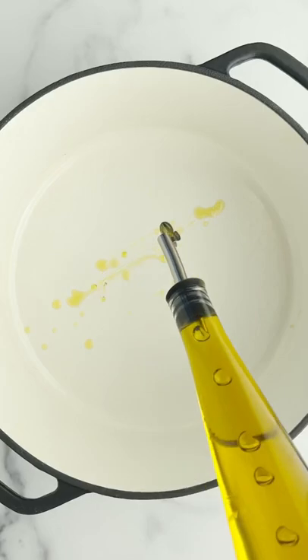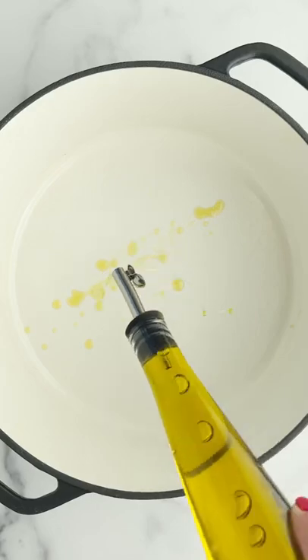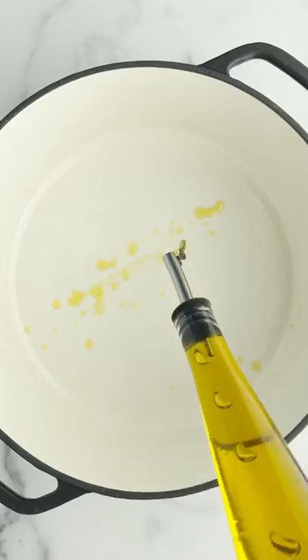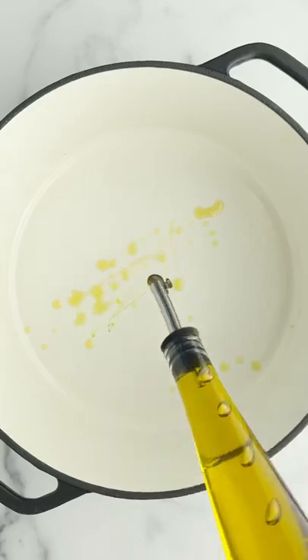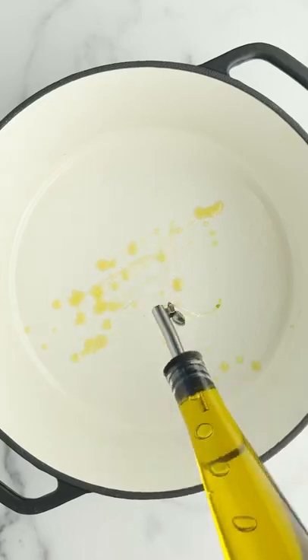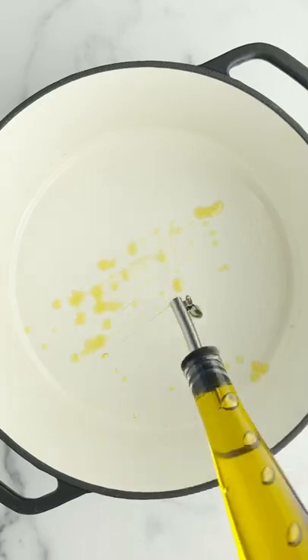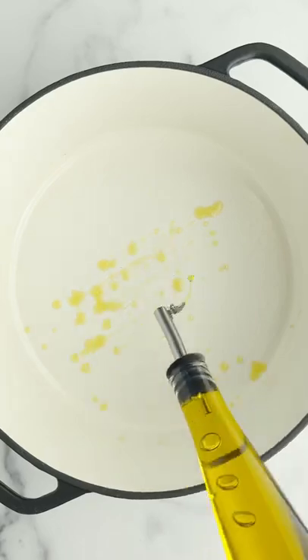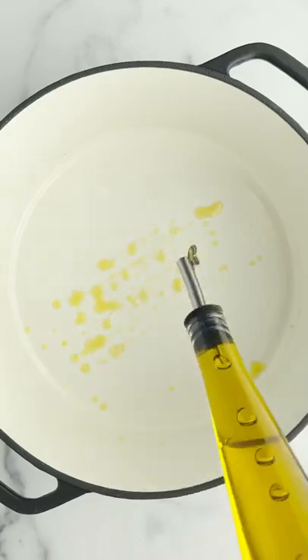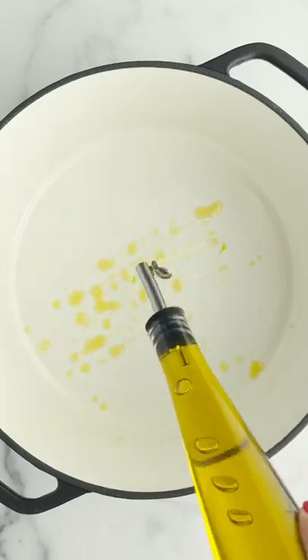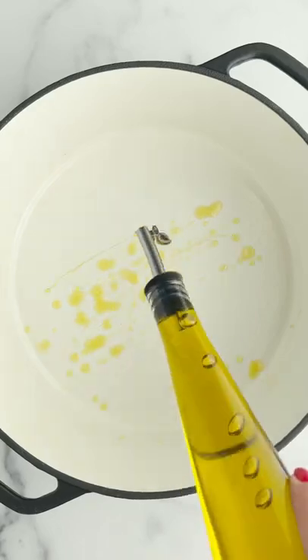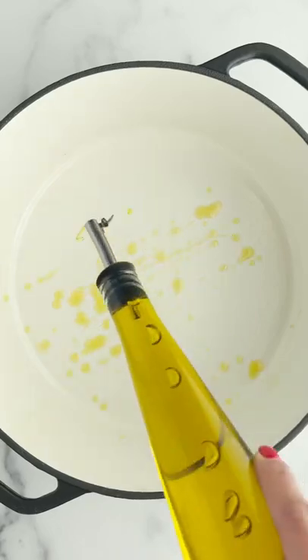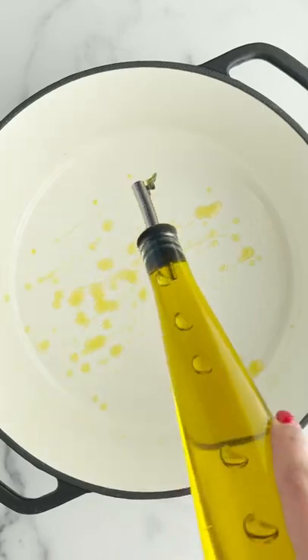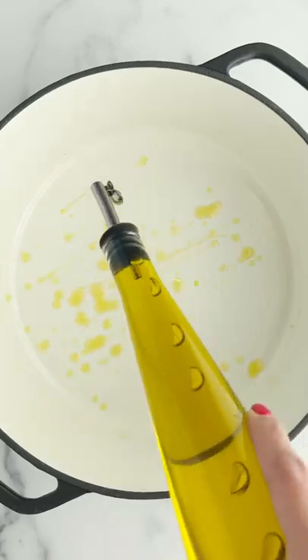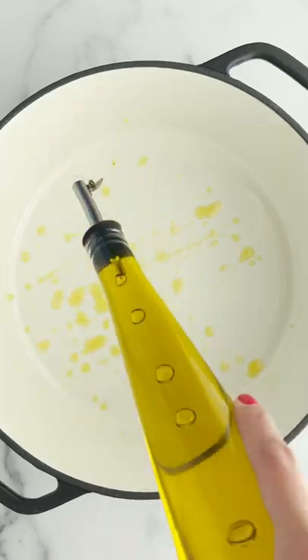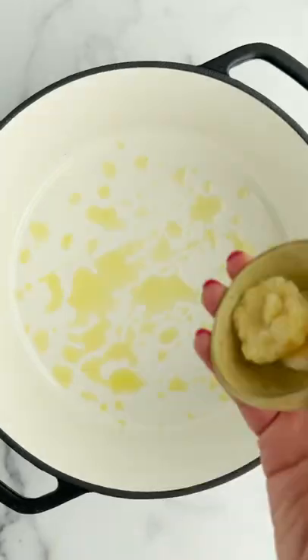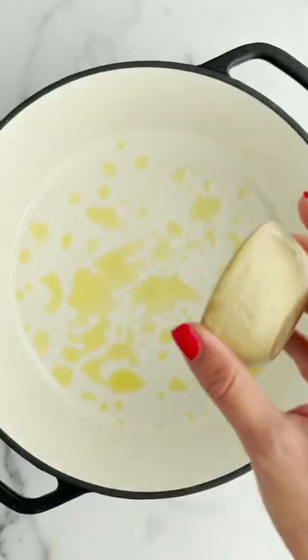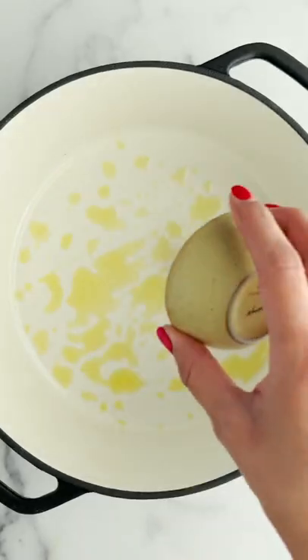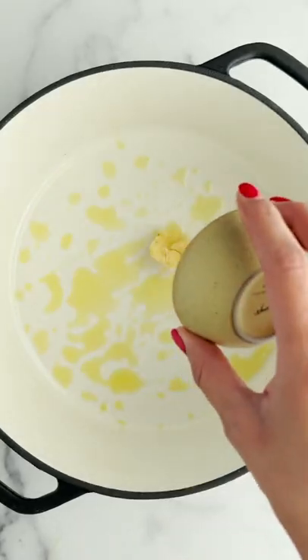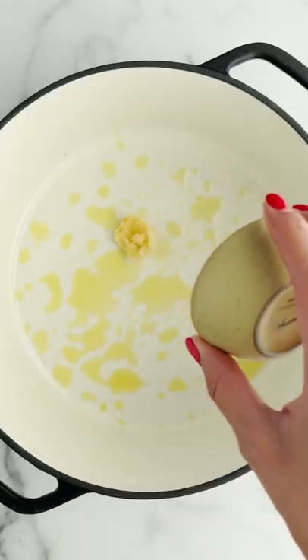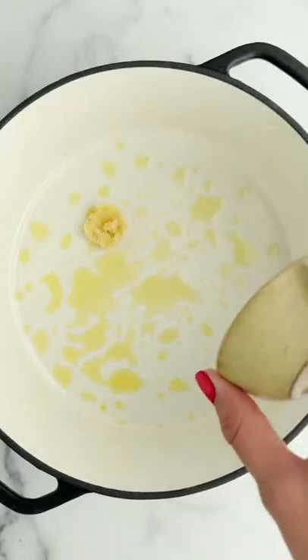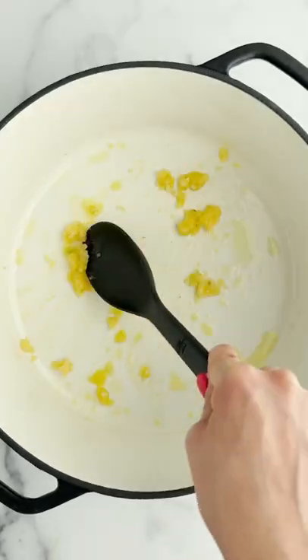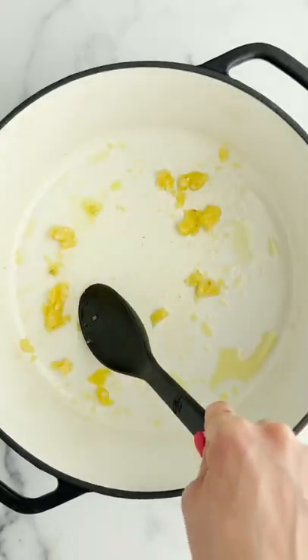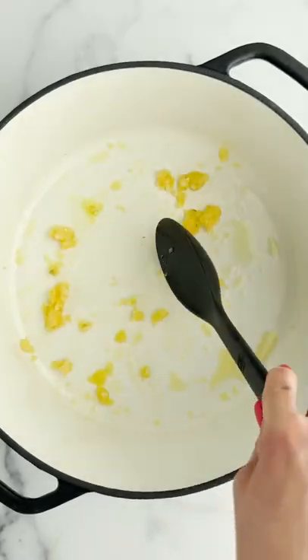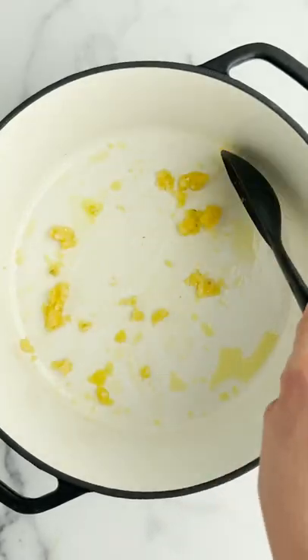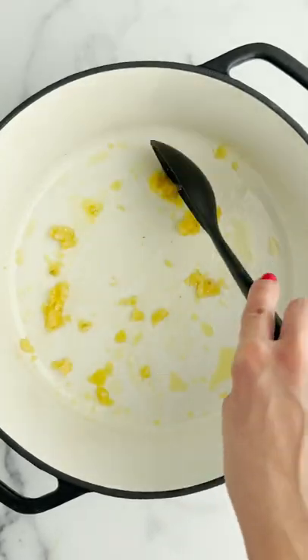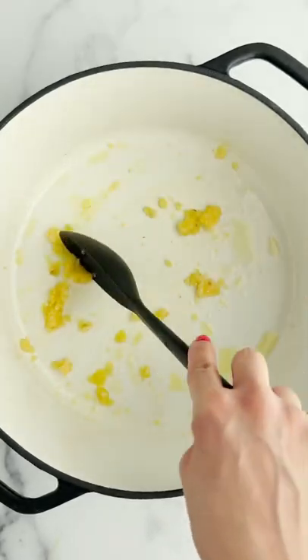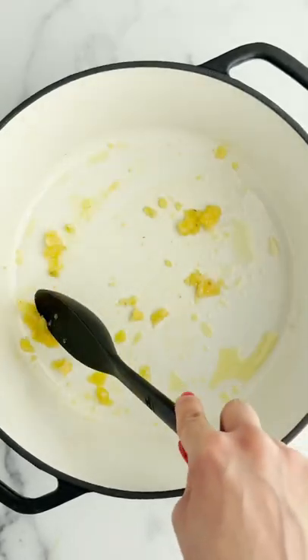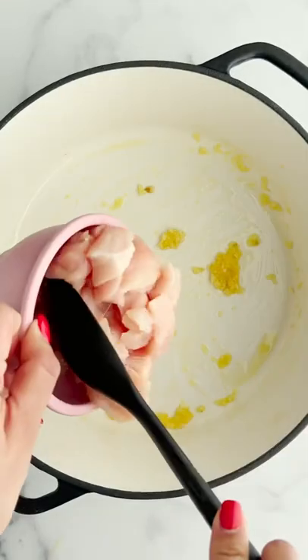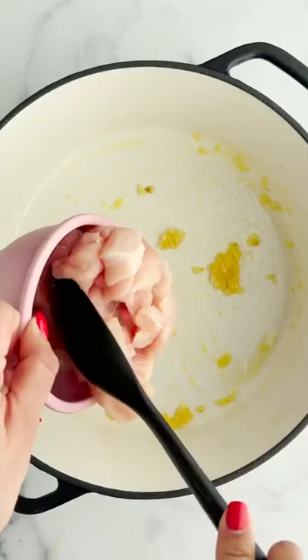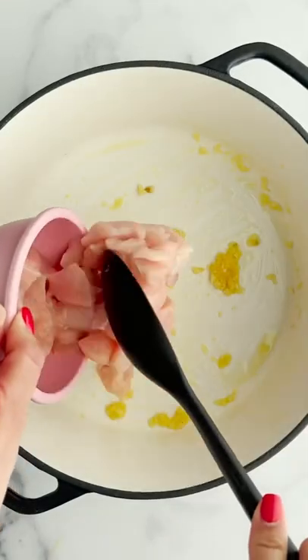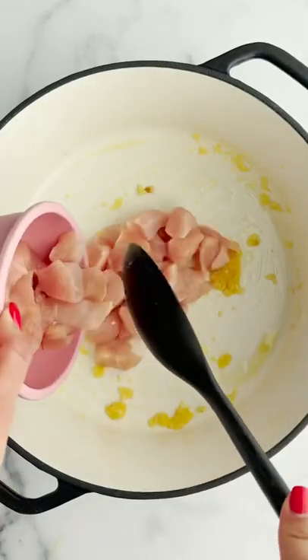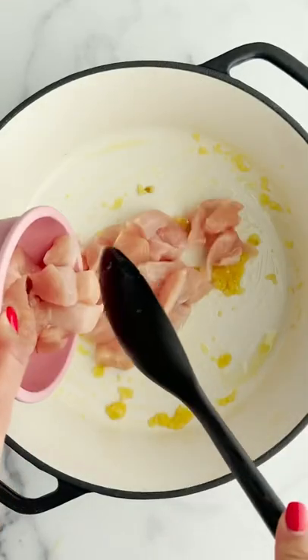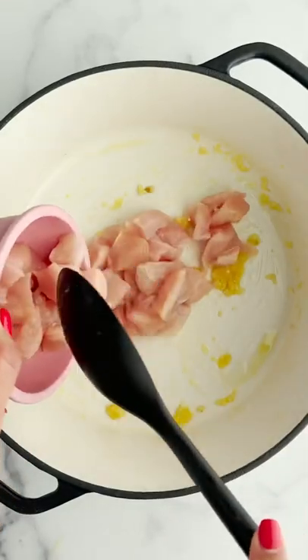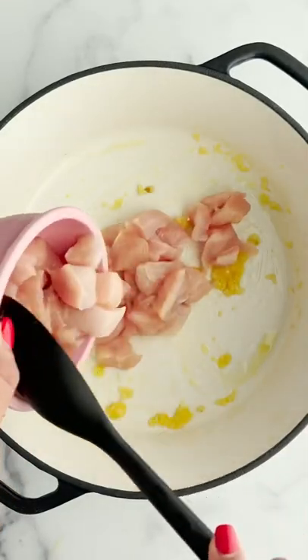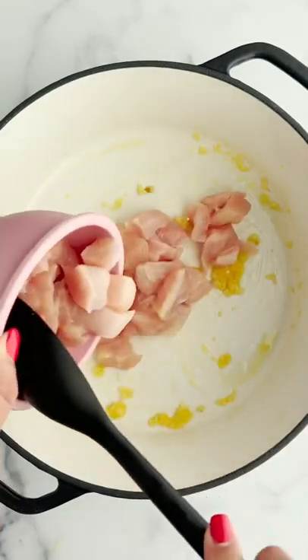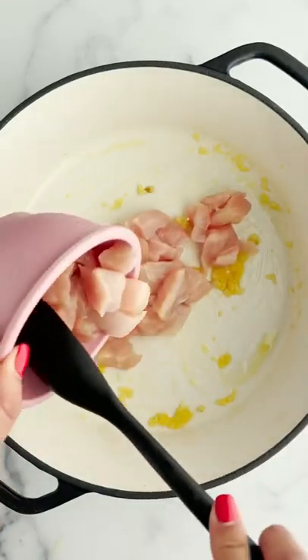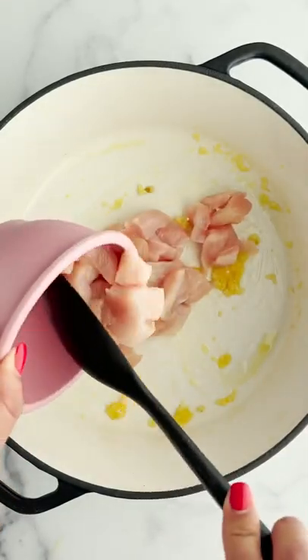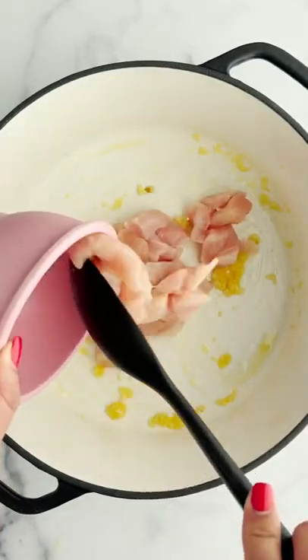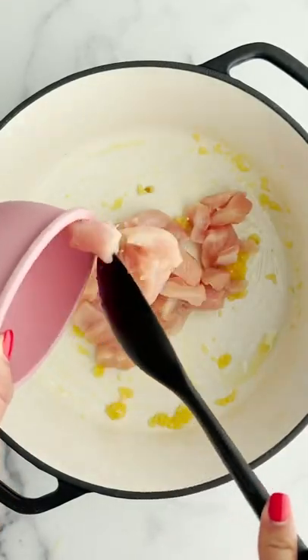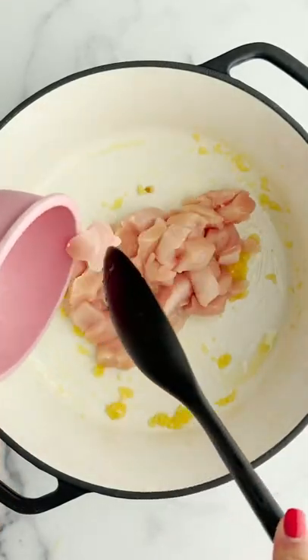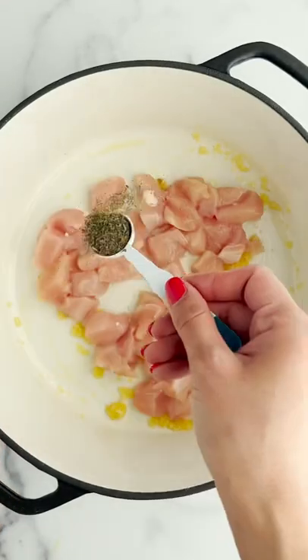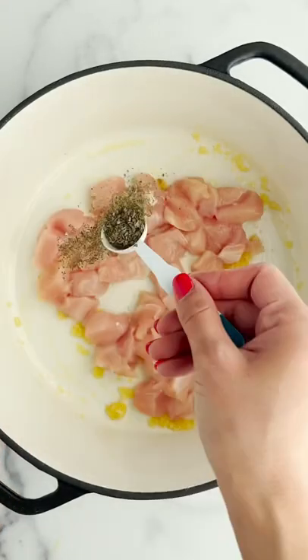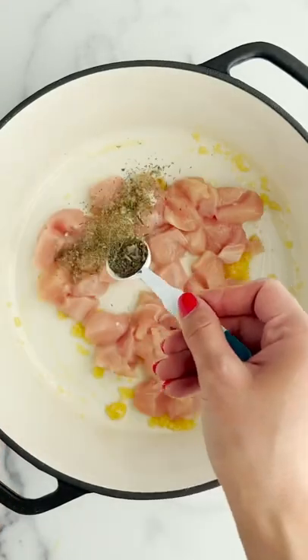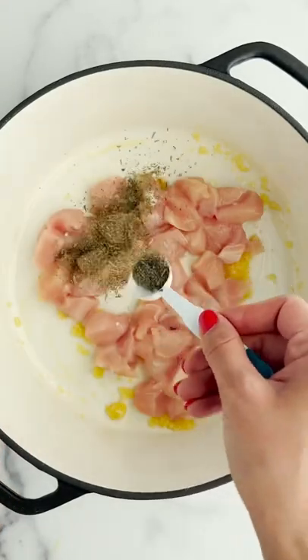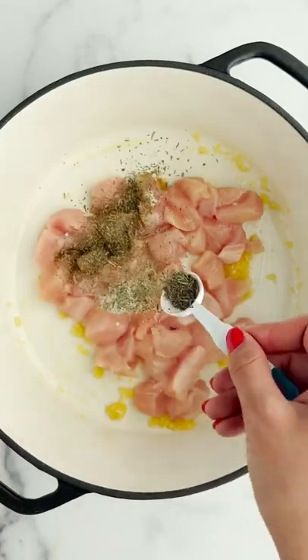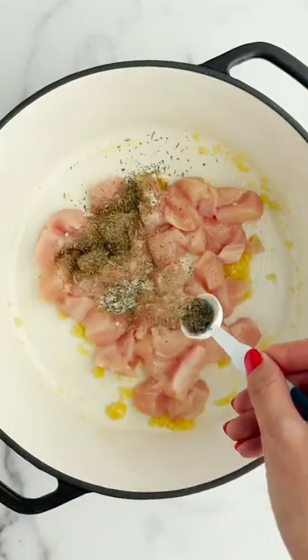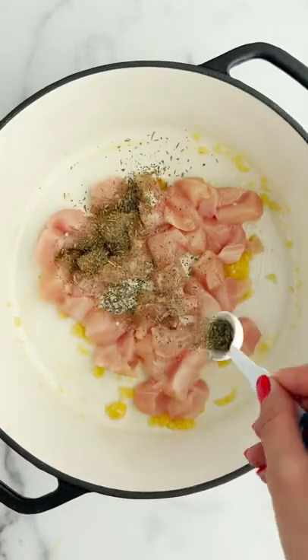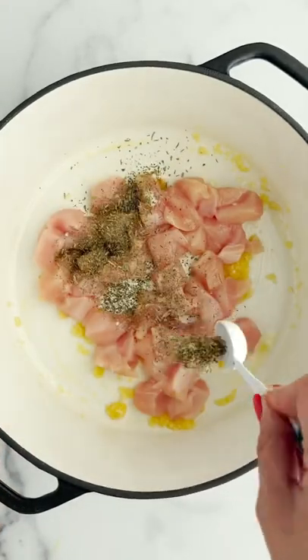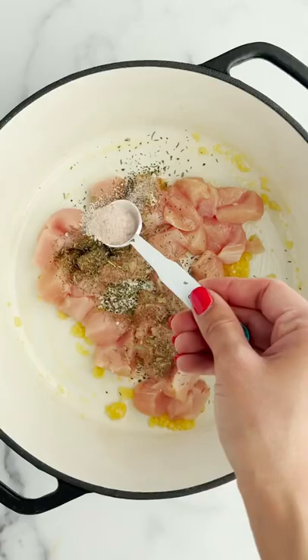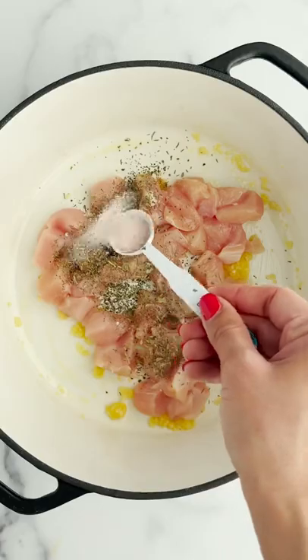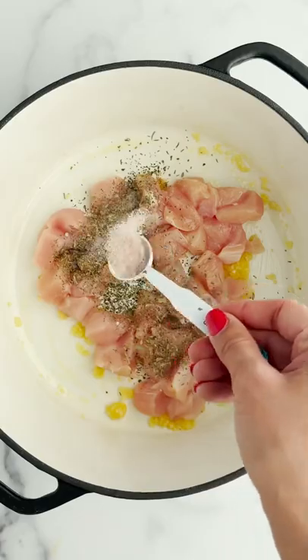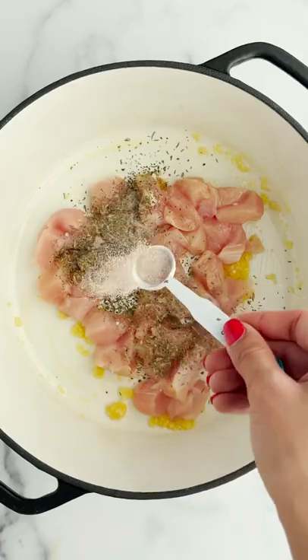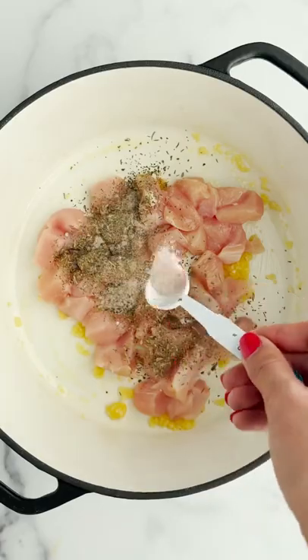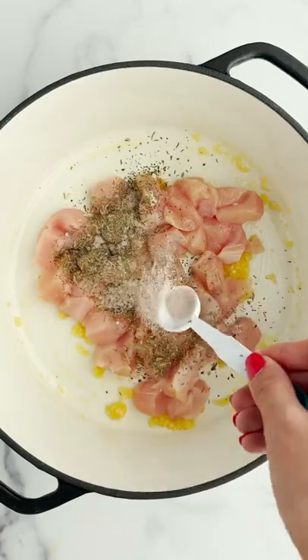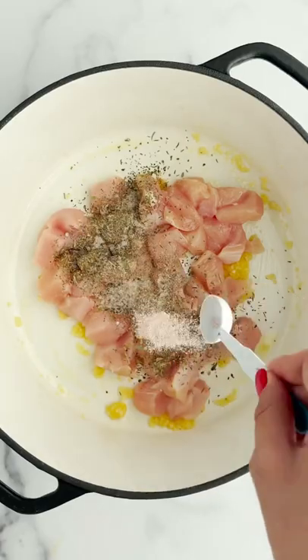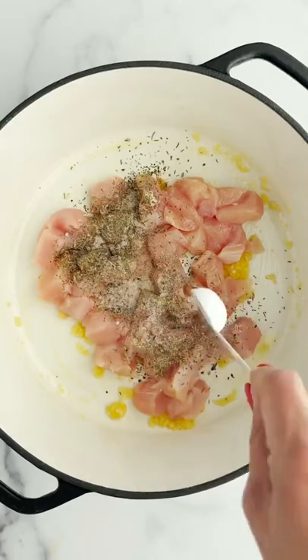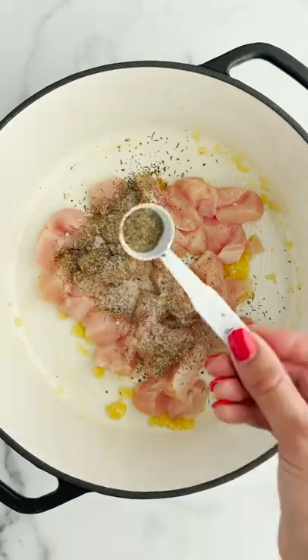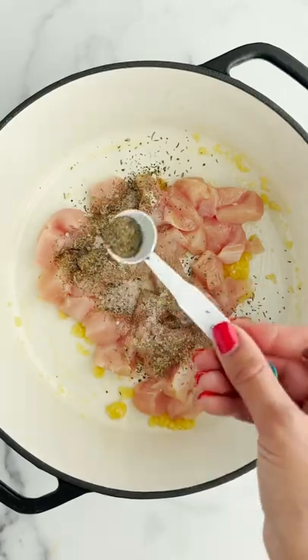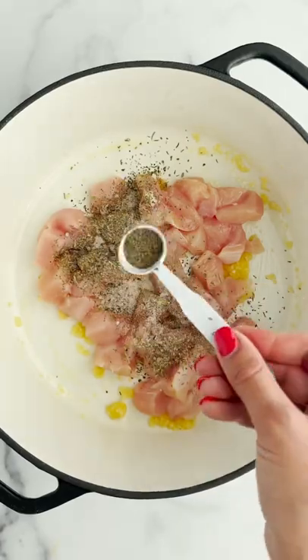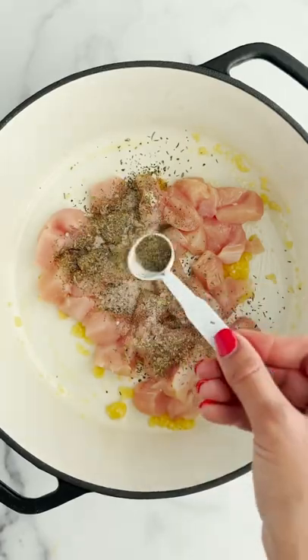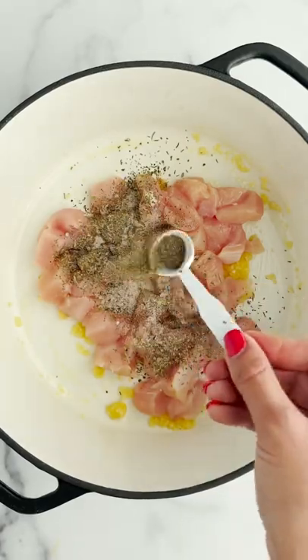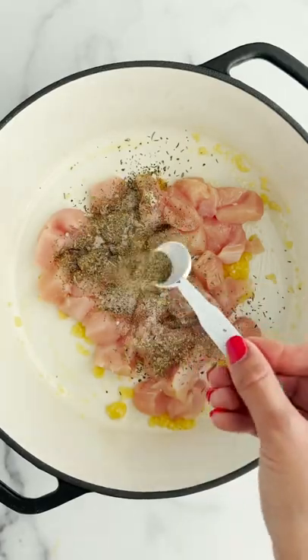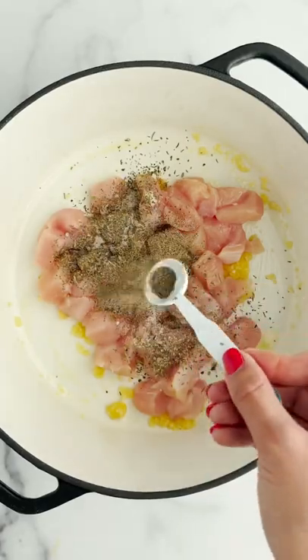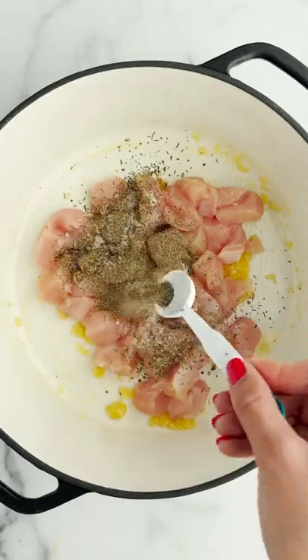Let's make a one-pot chicken and broccoli rotini. Saute some garlic with olive oil, add your chicken, your spices, and then cook it.